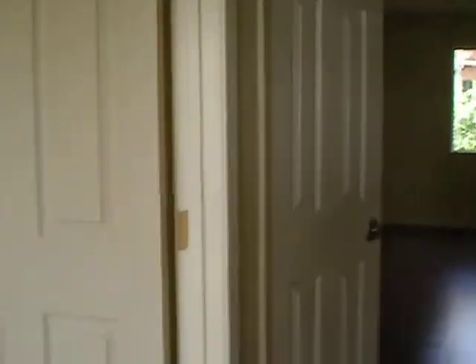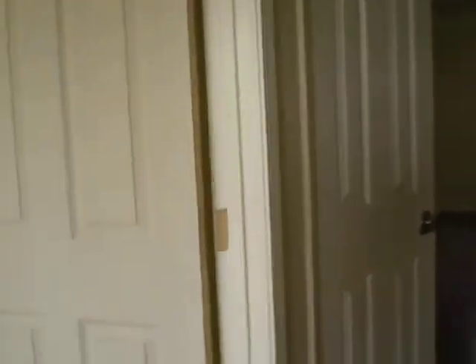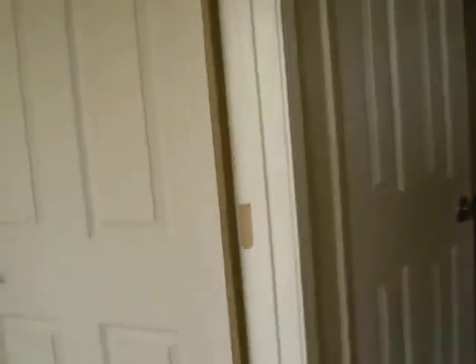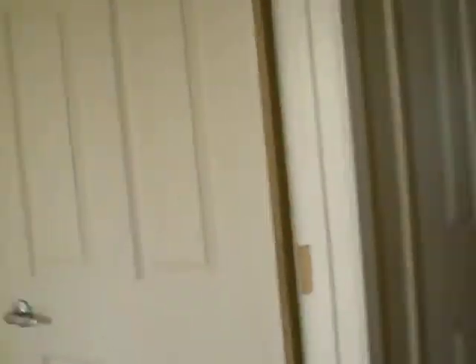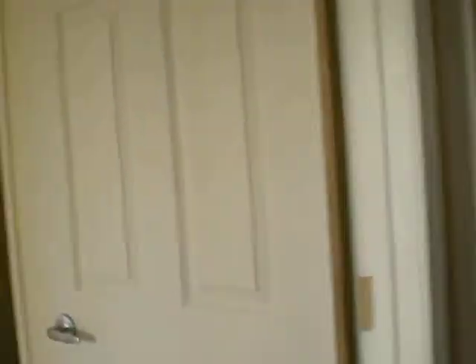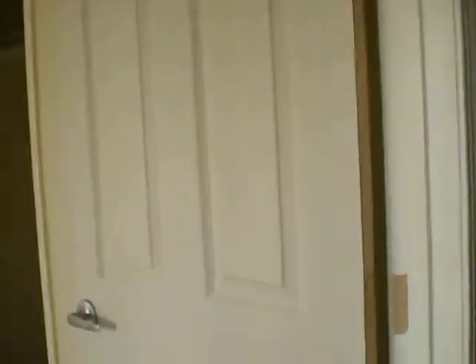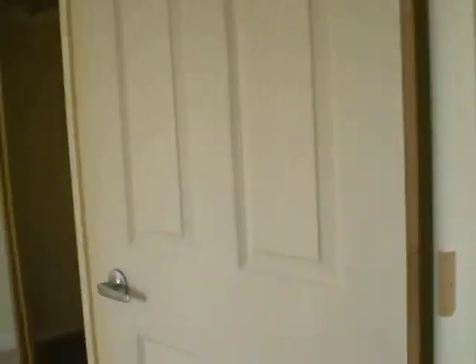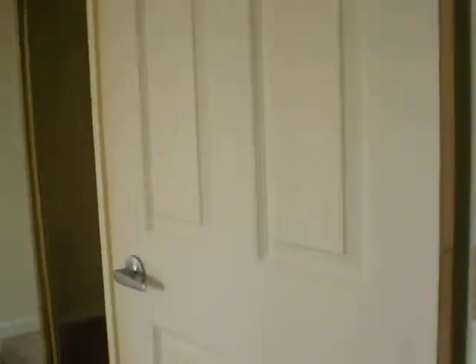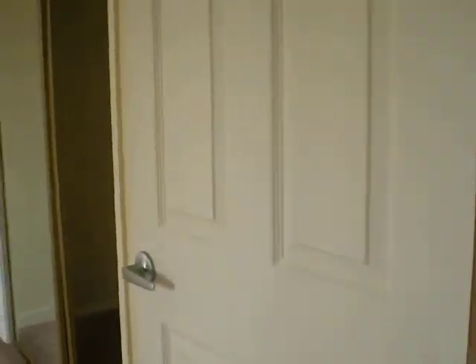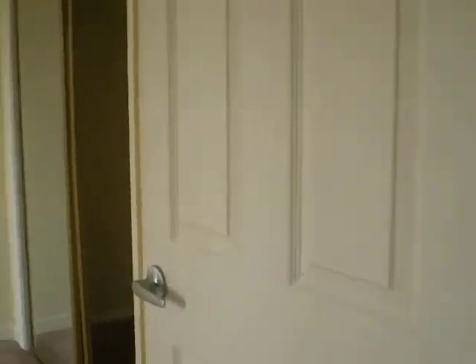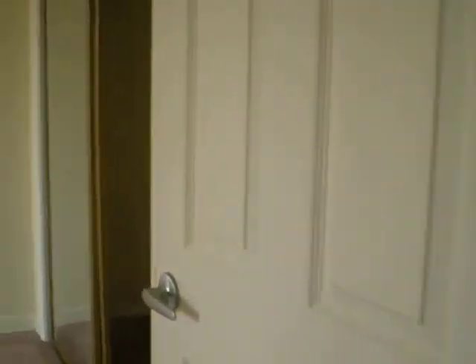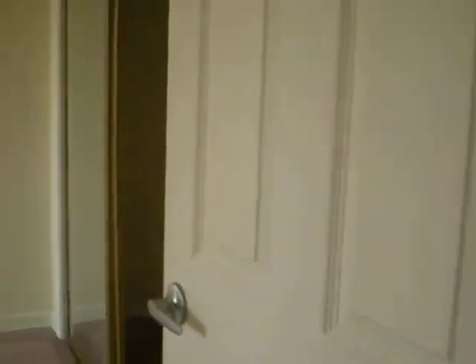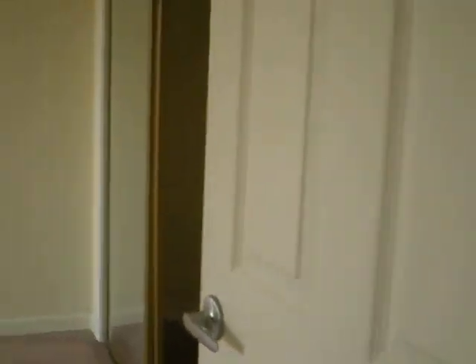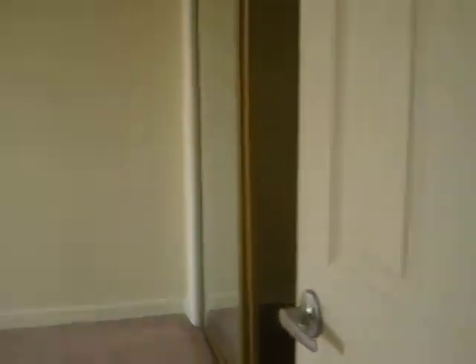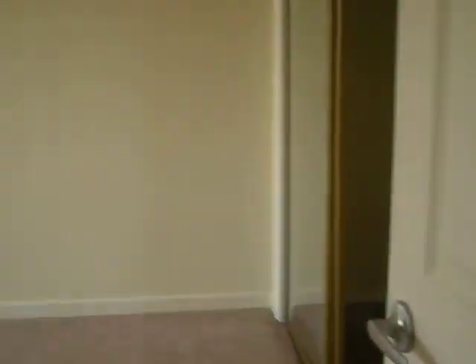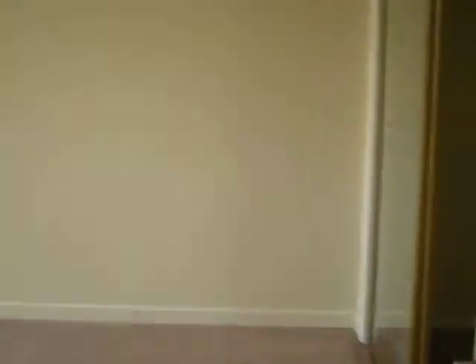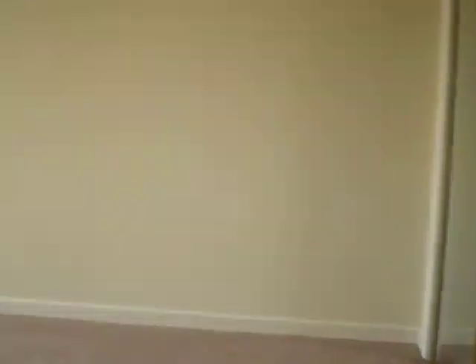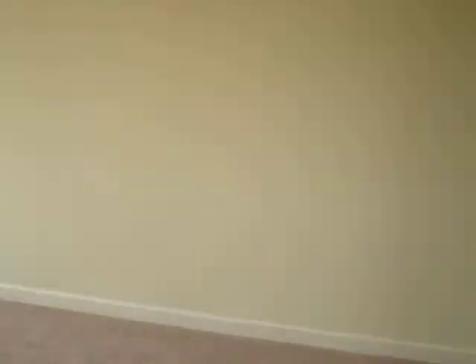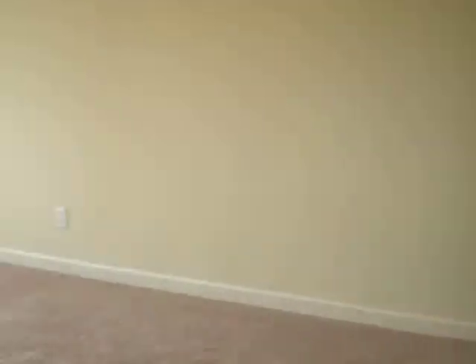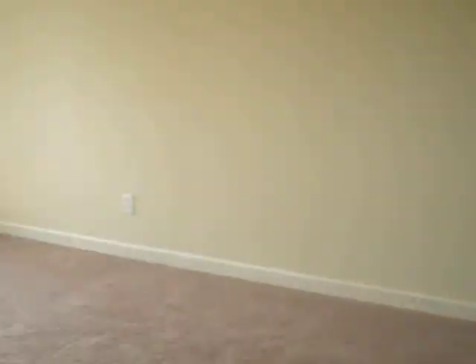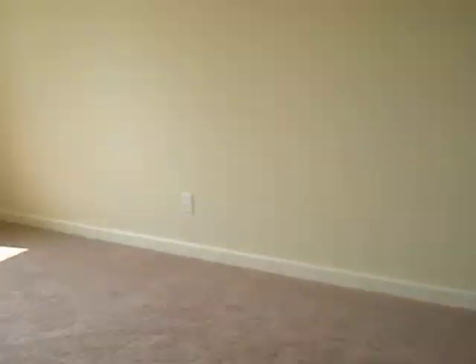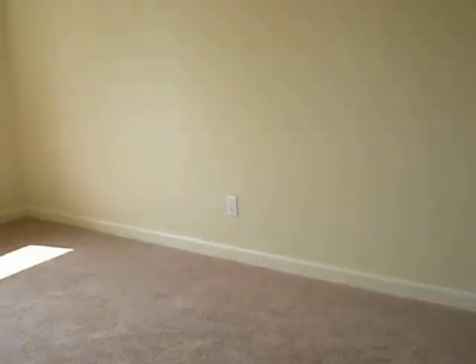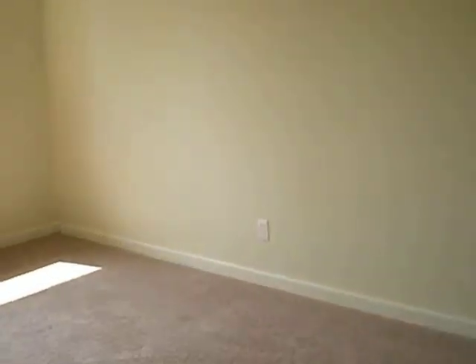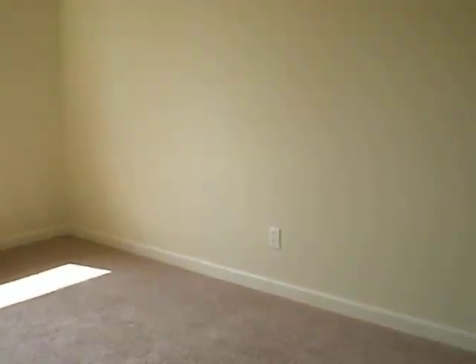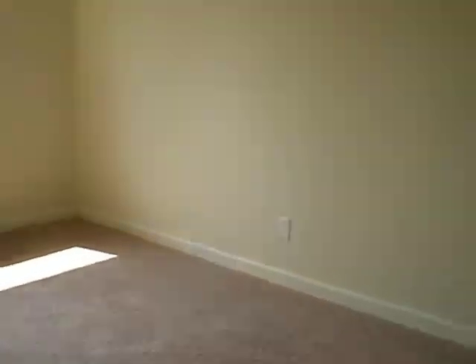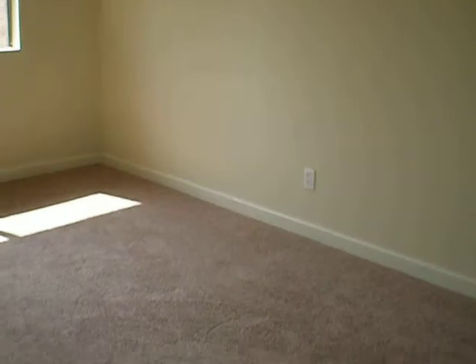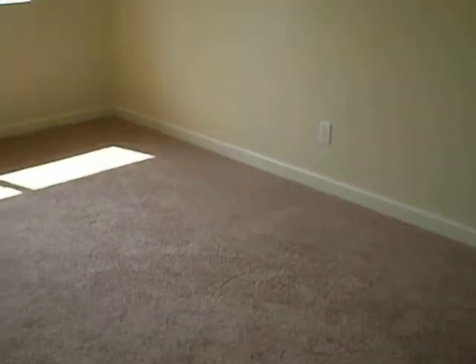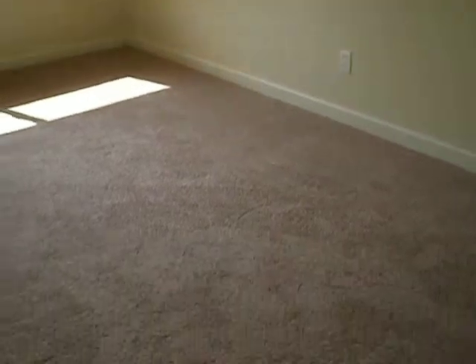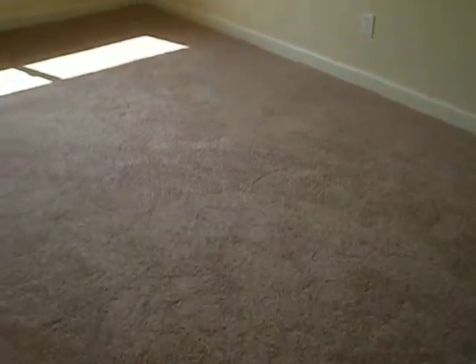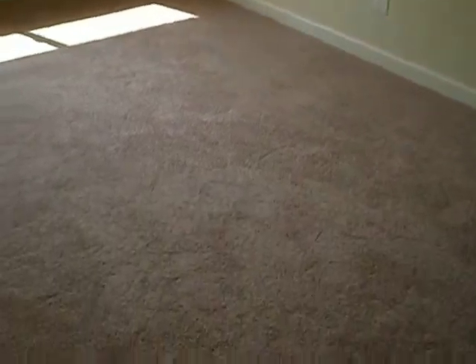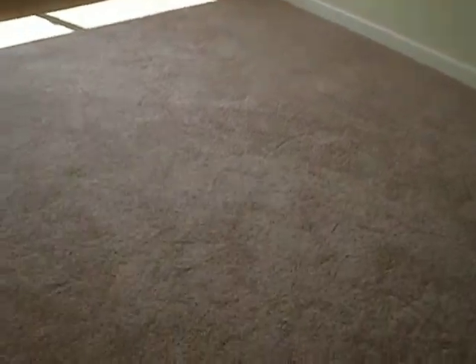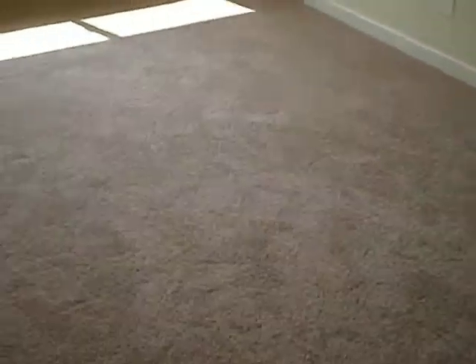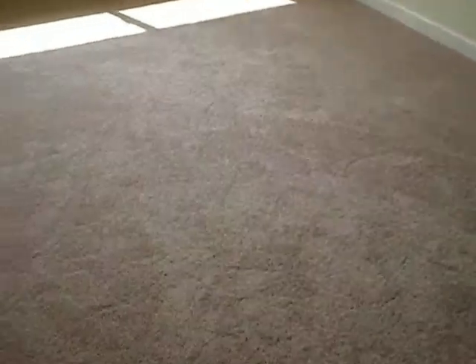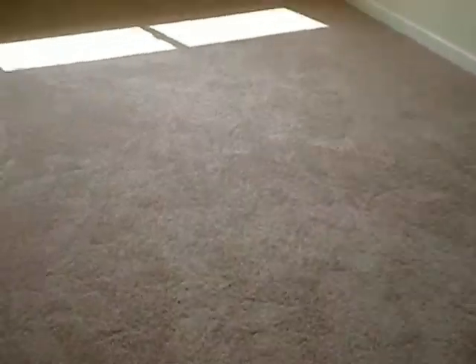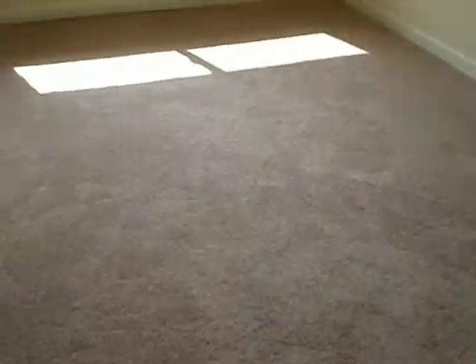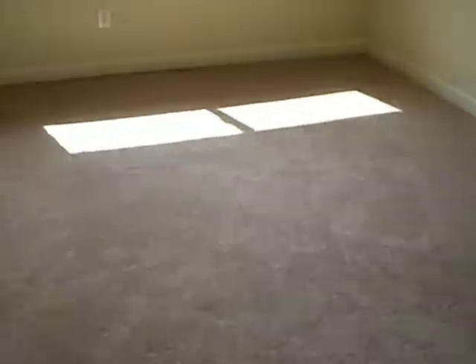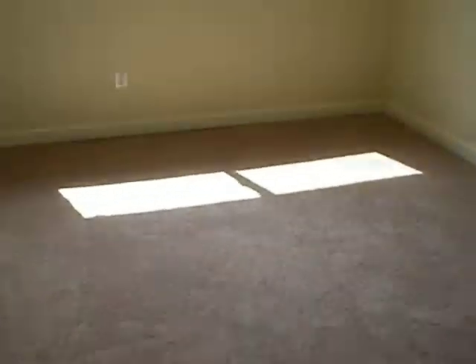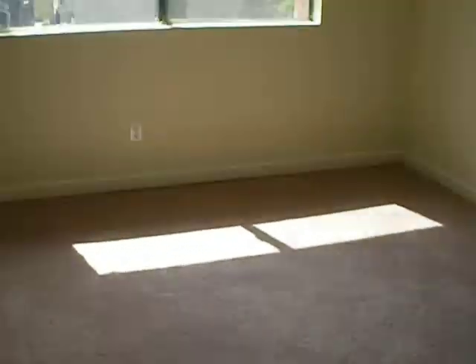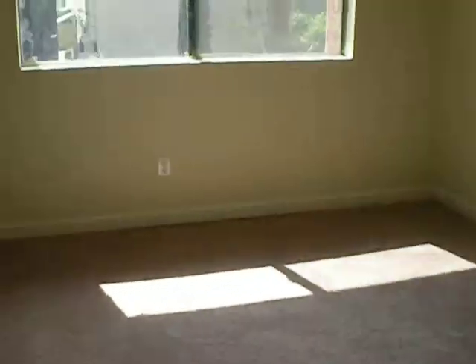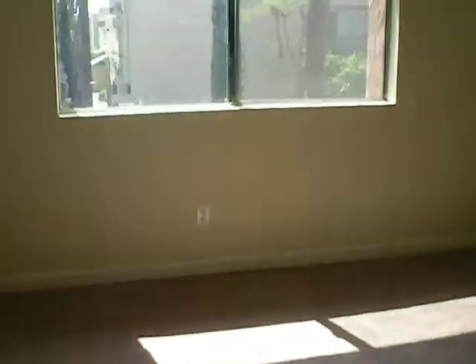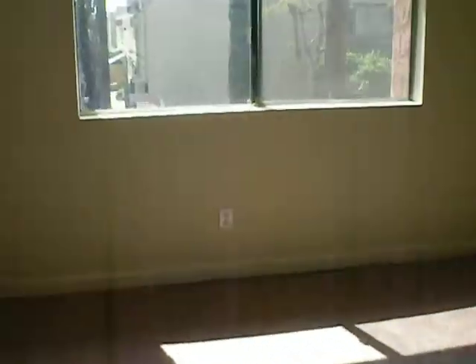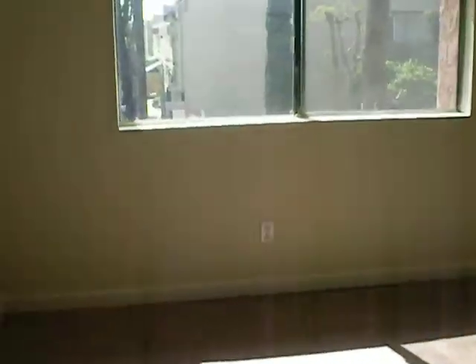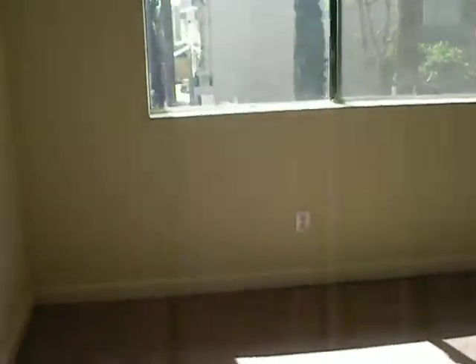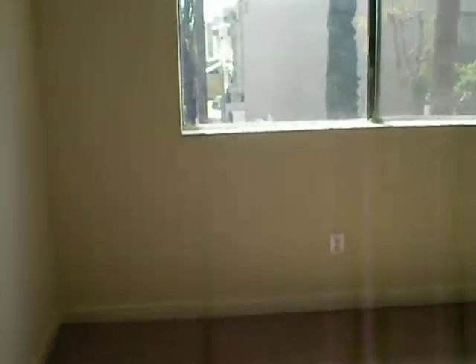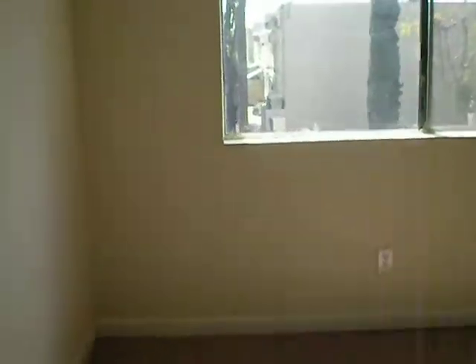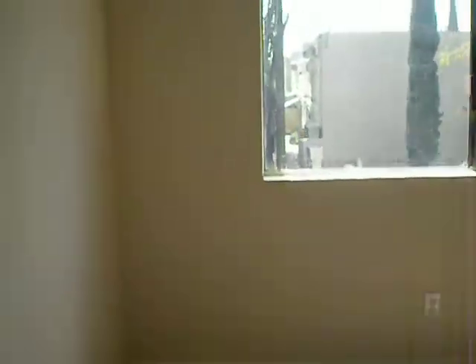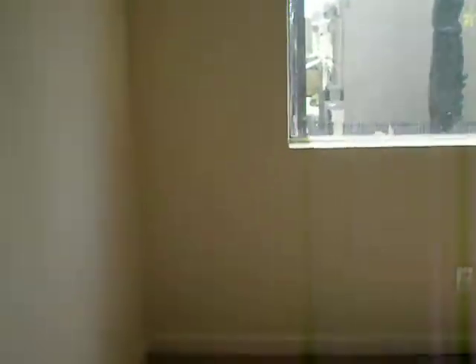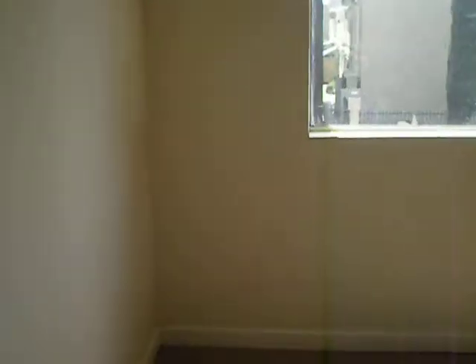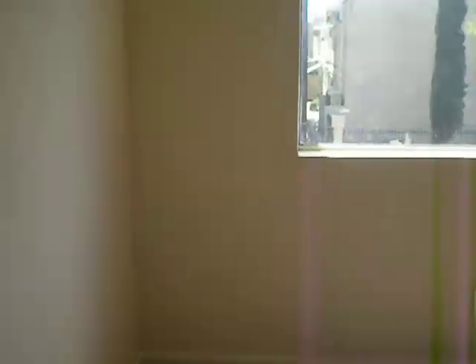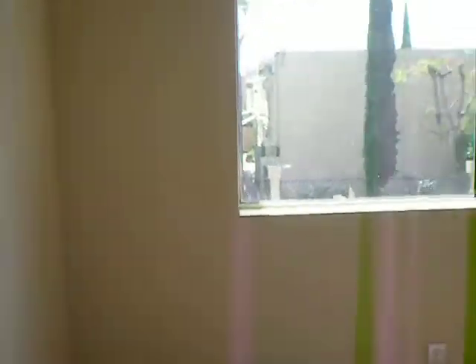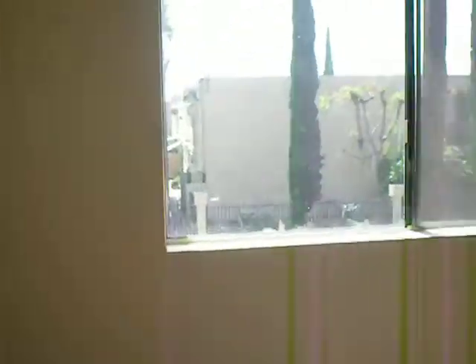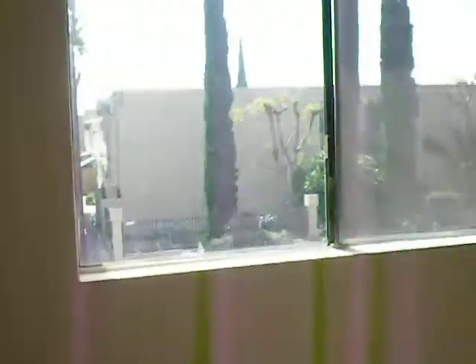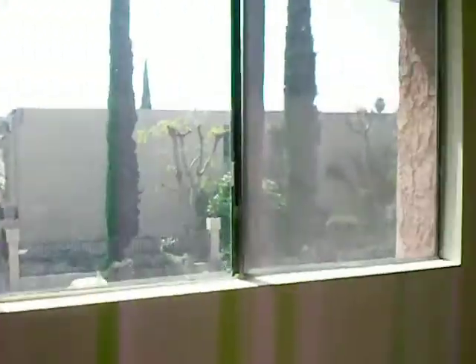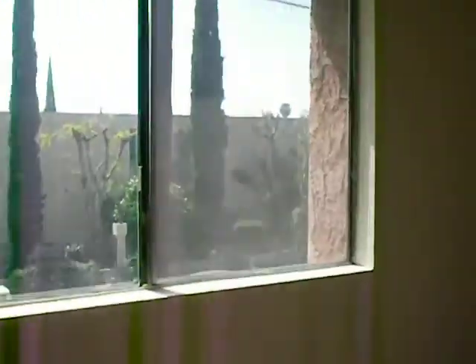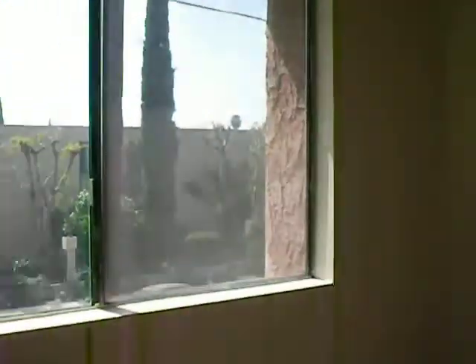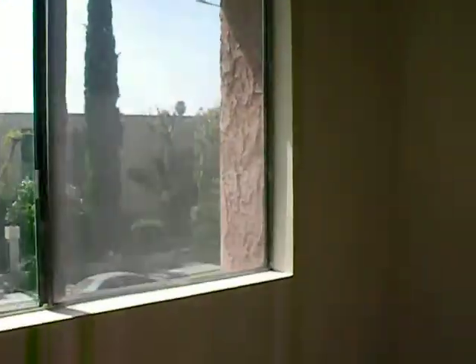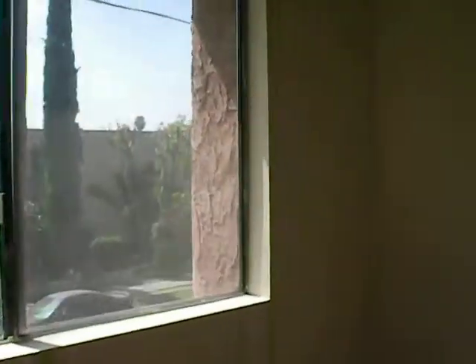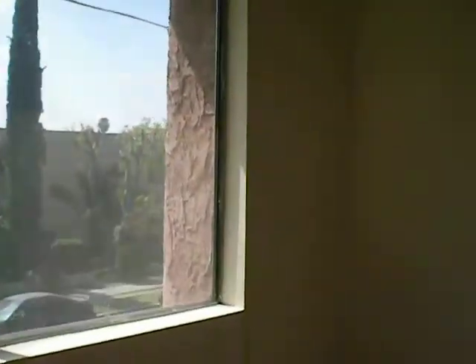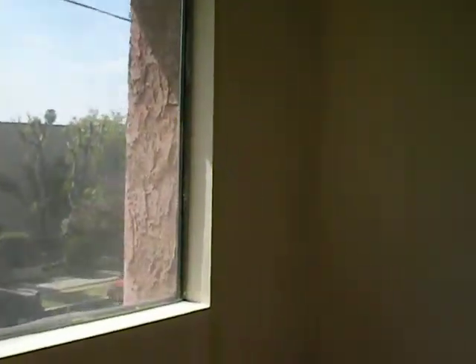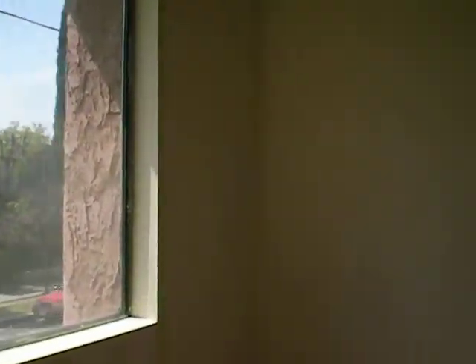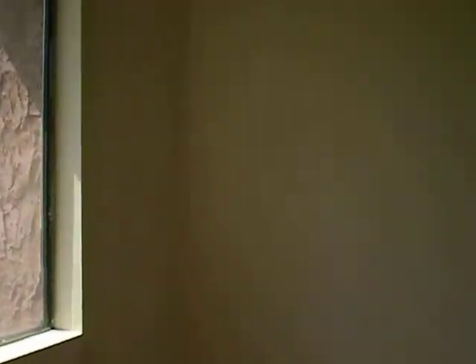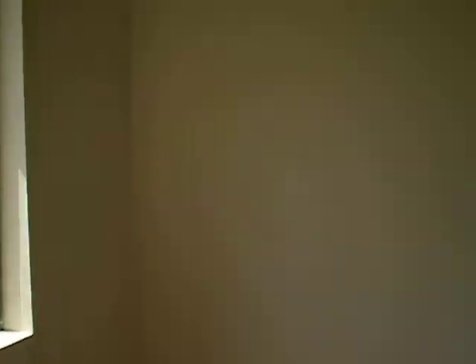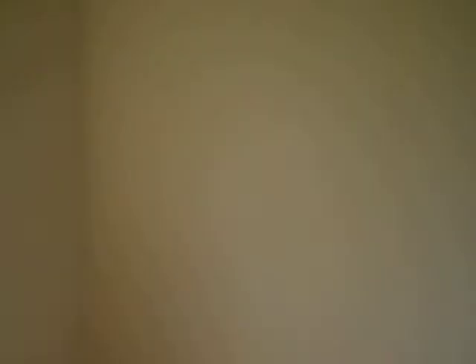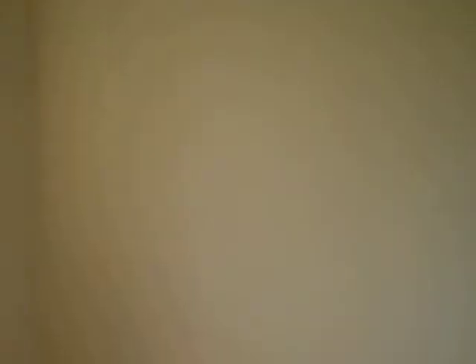Now we are going to go to the second bedroom. There is also new carpet and fresh paint throughout.